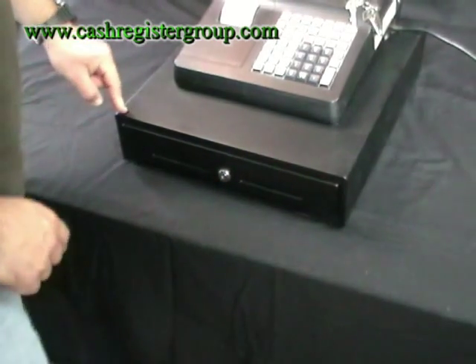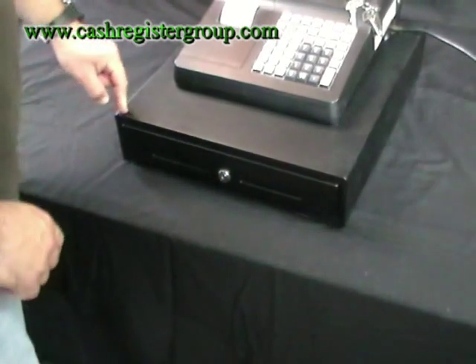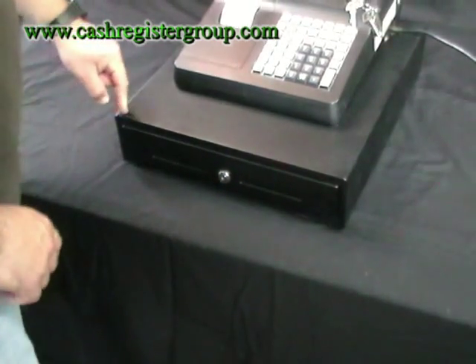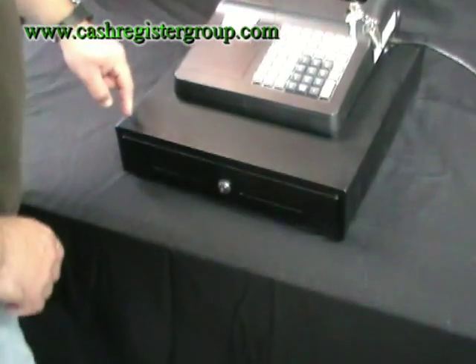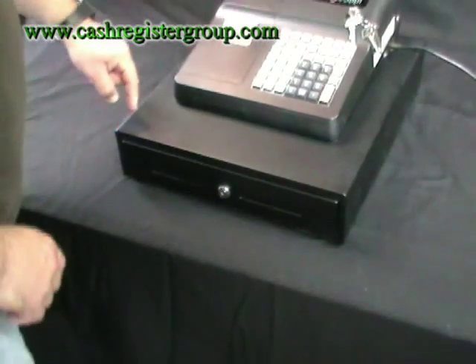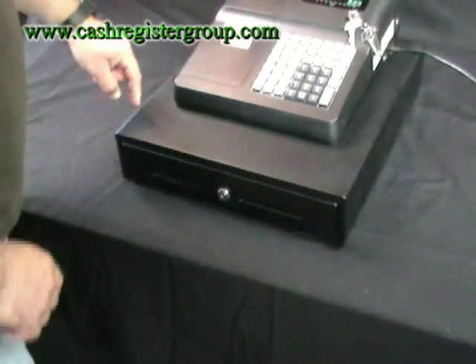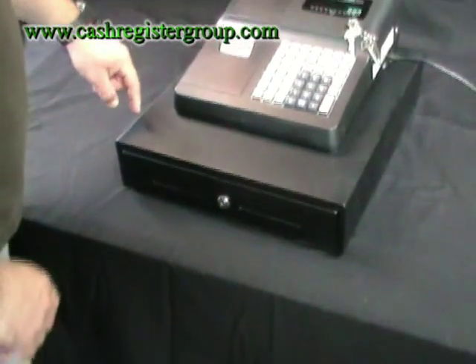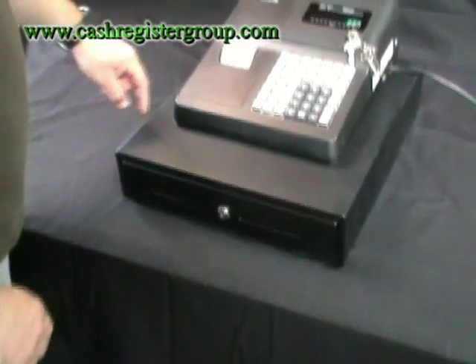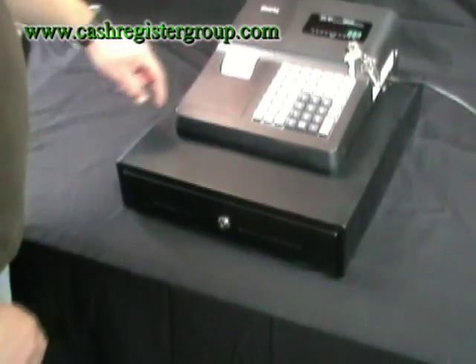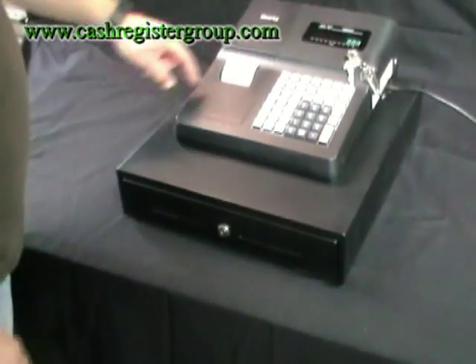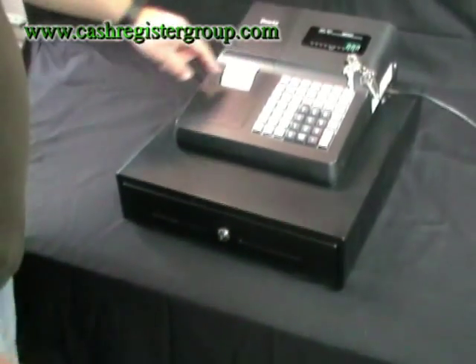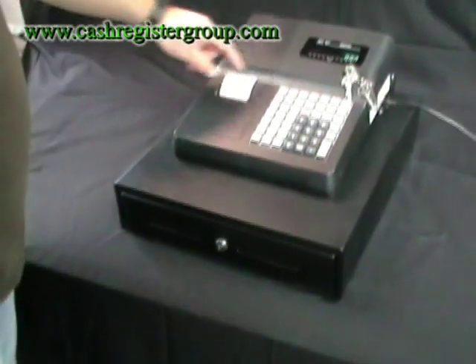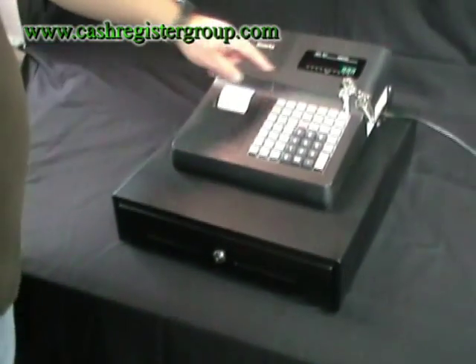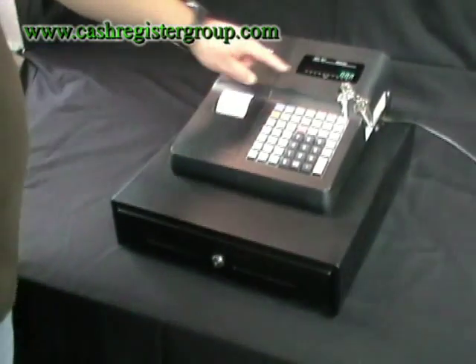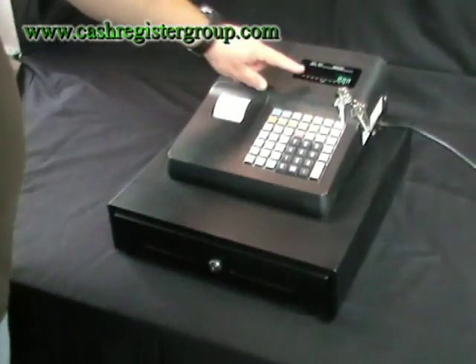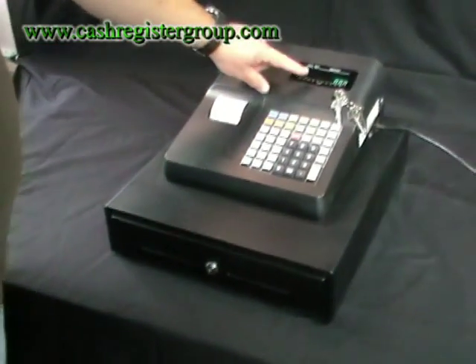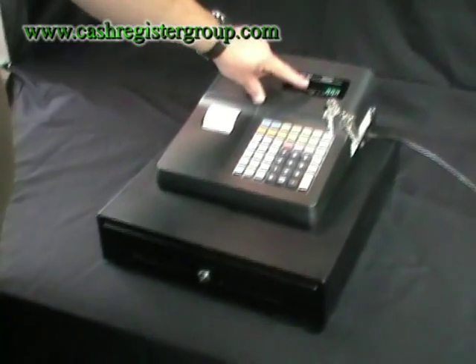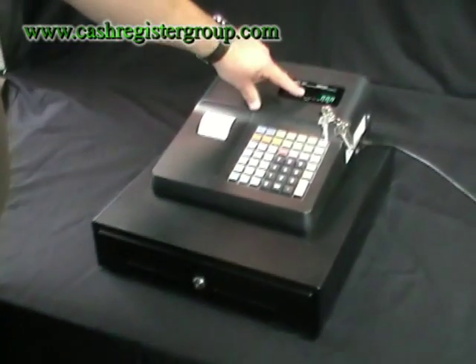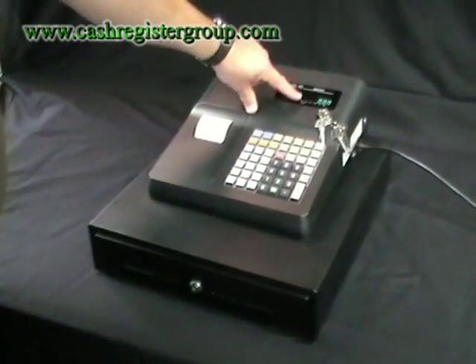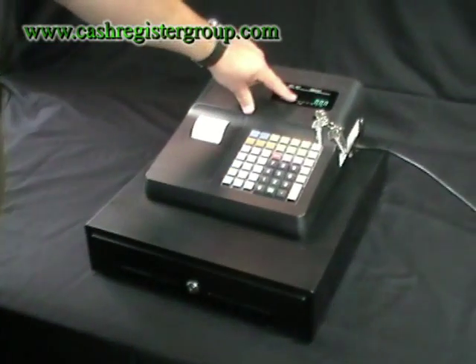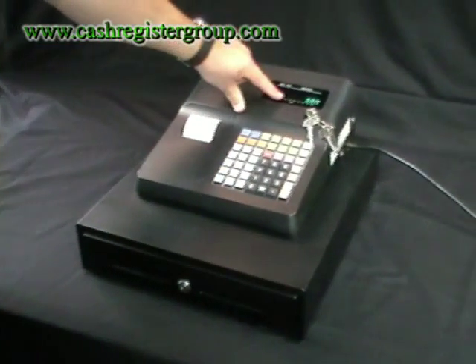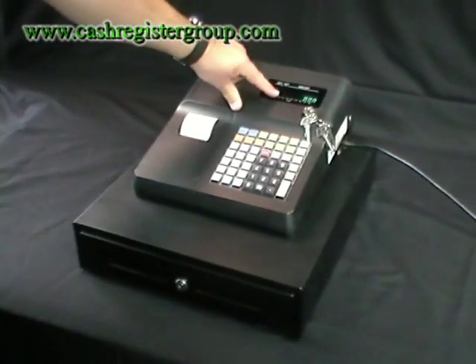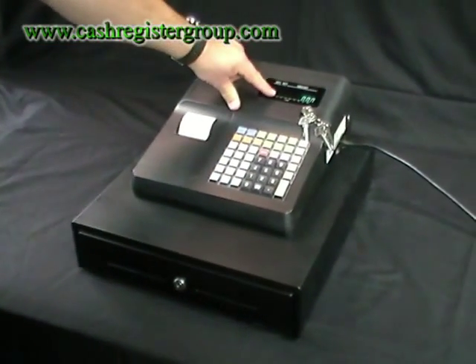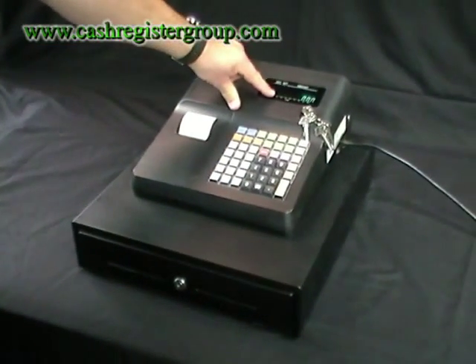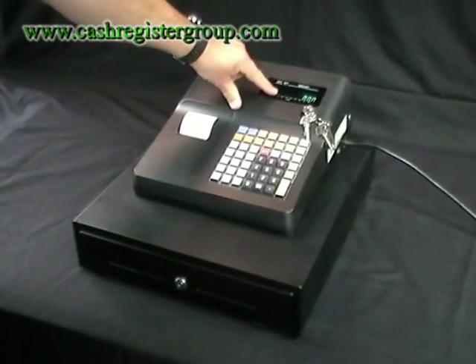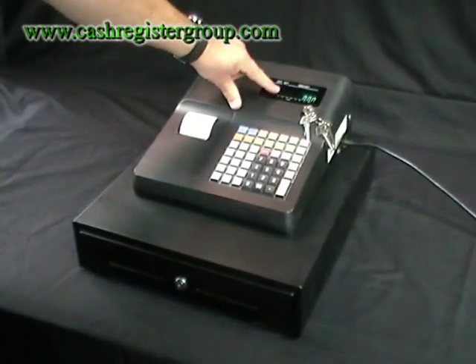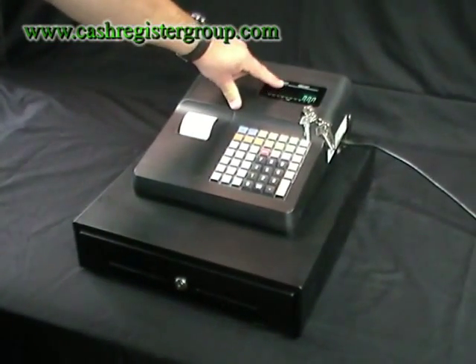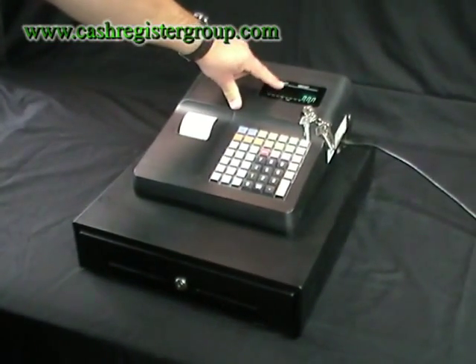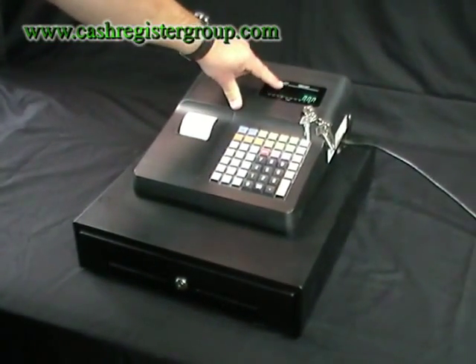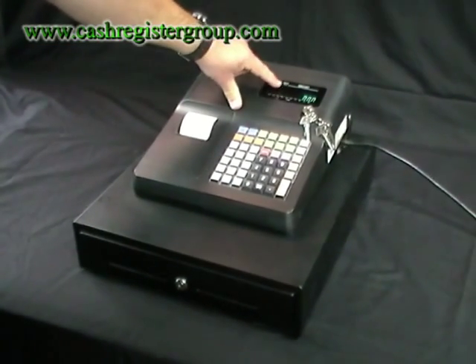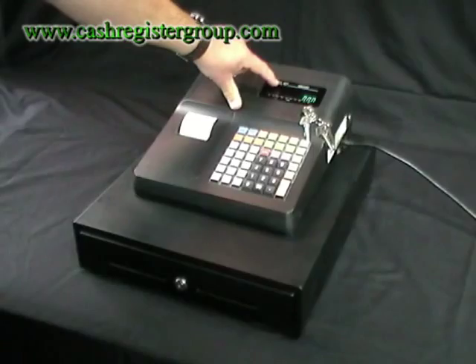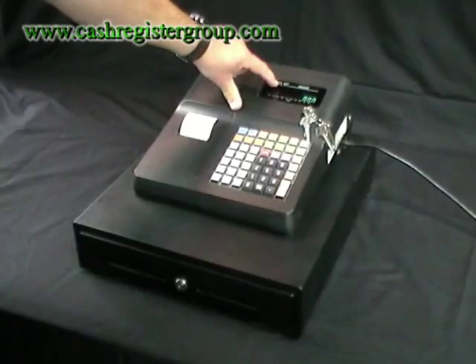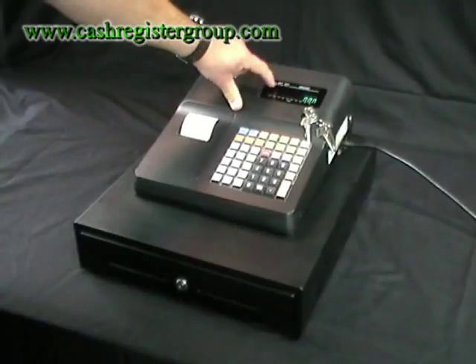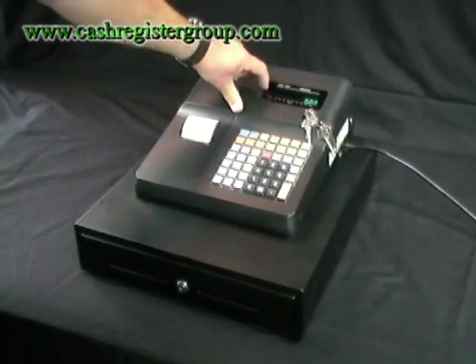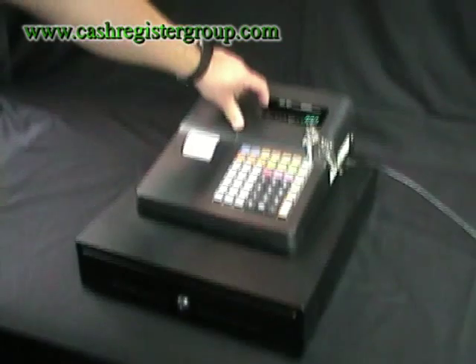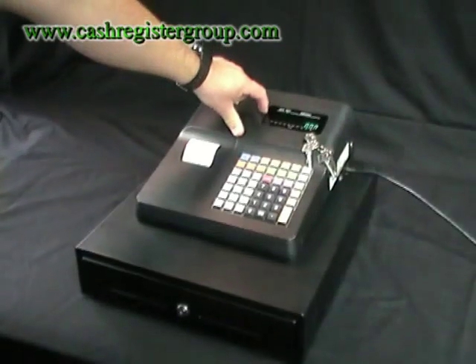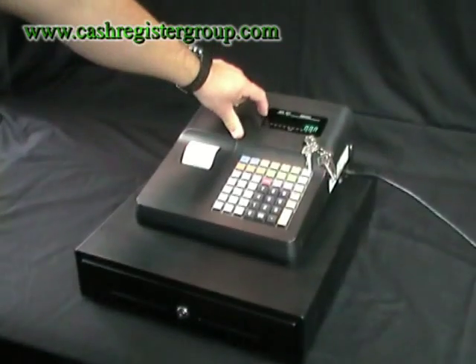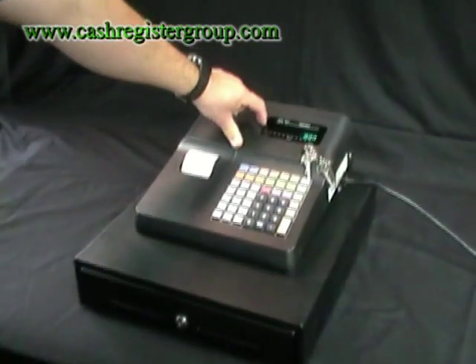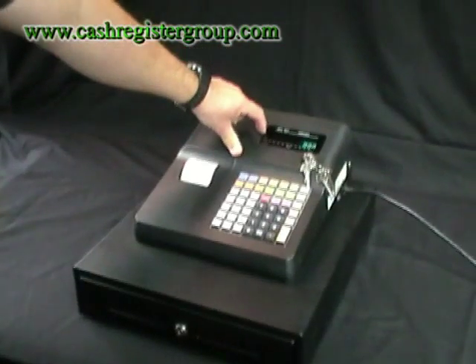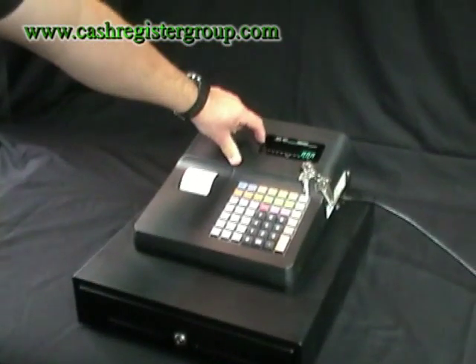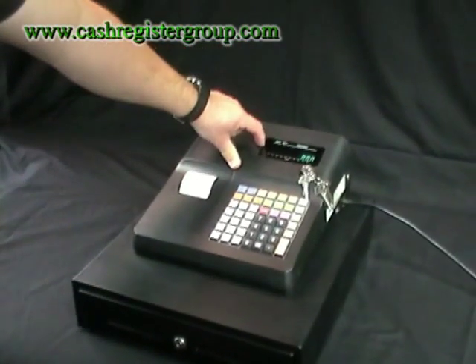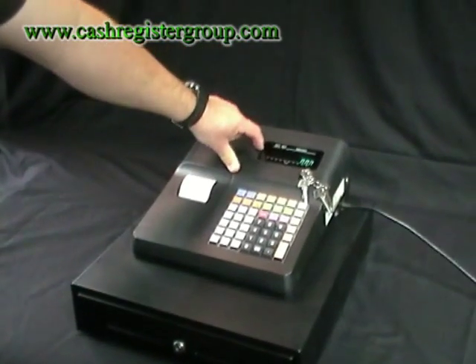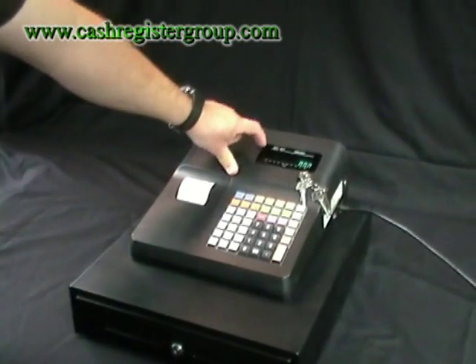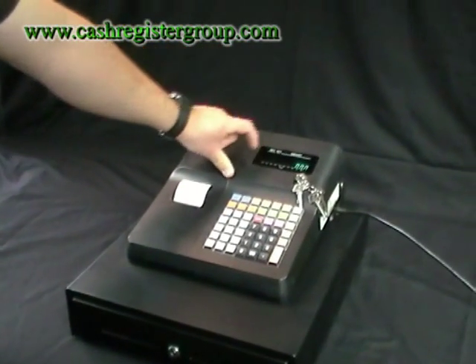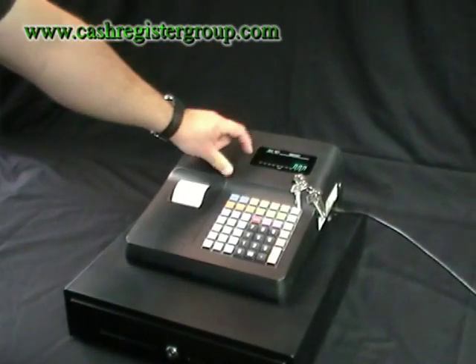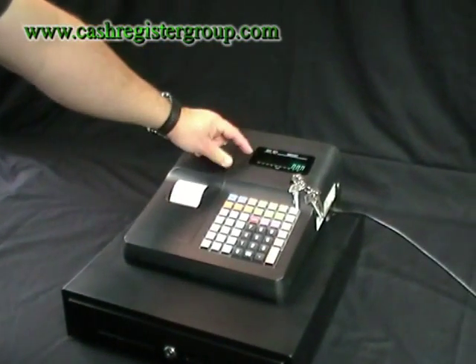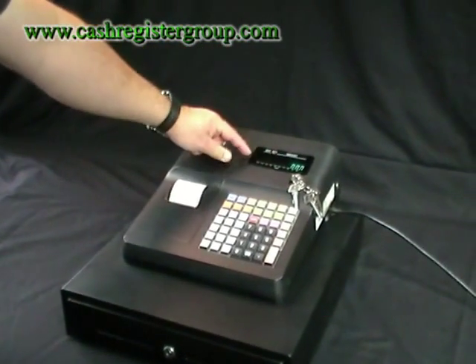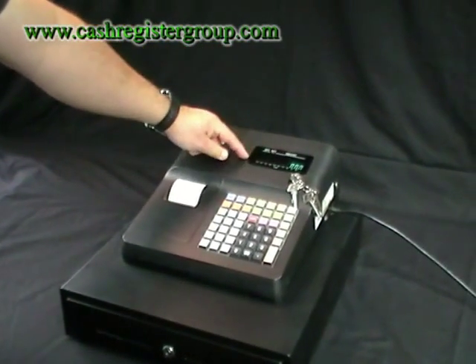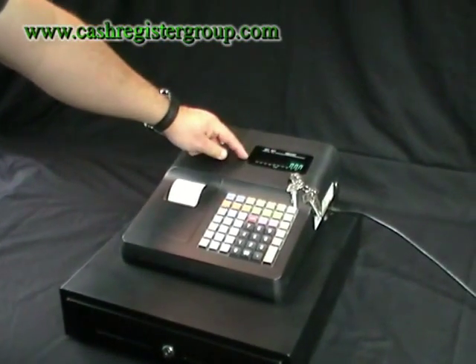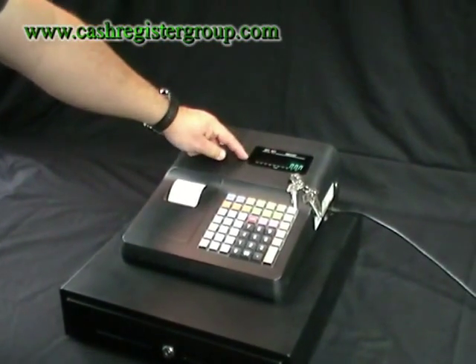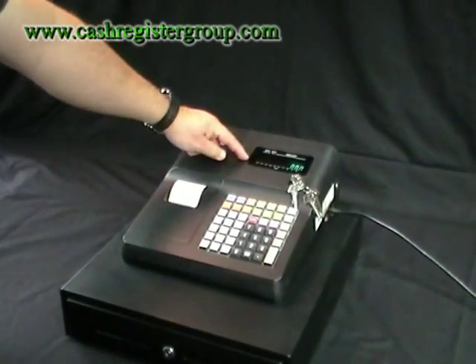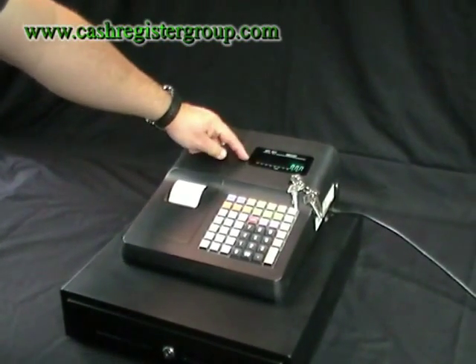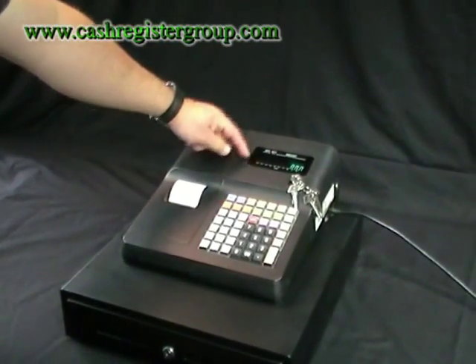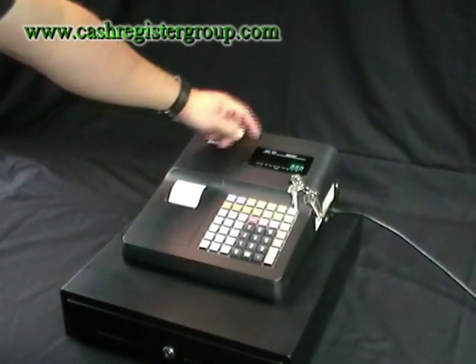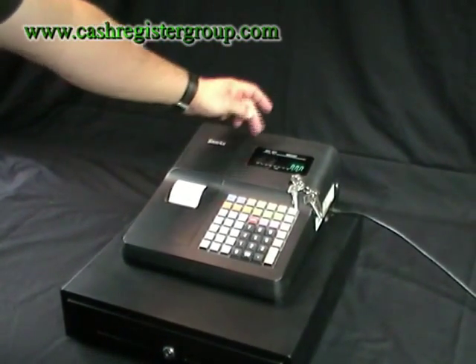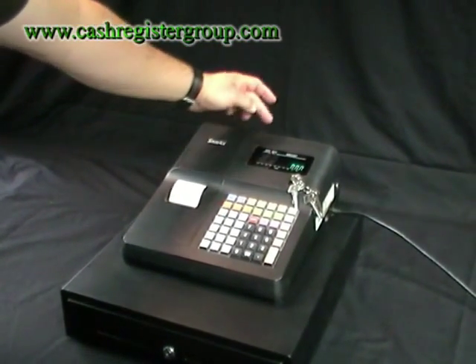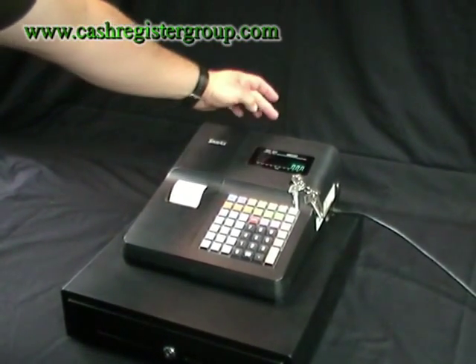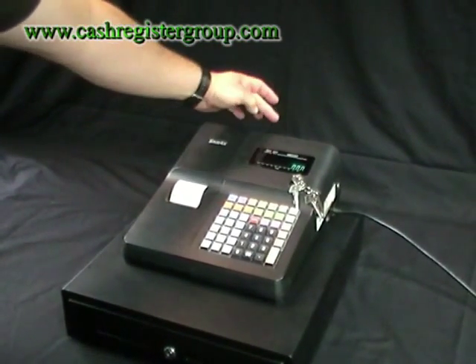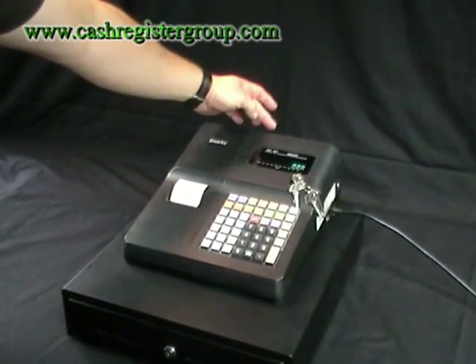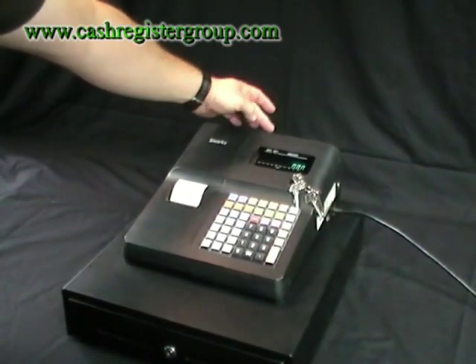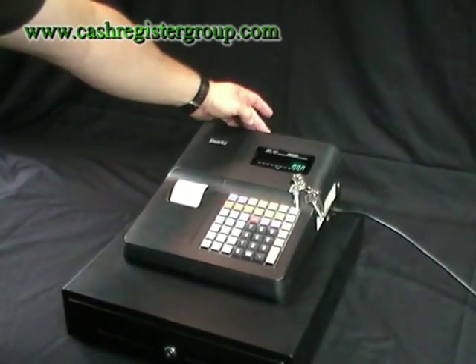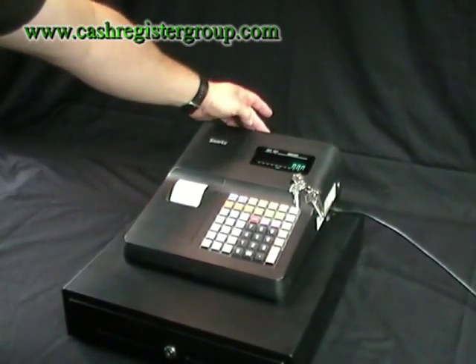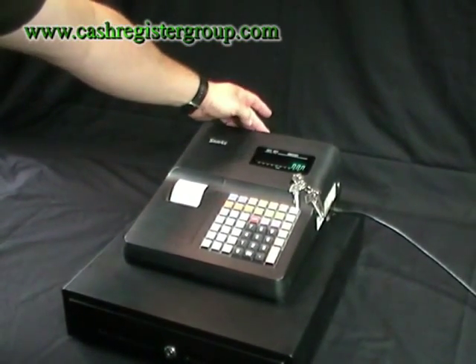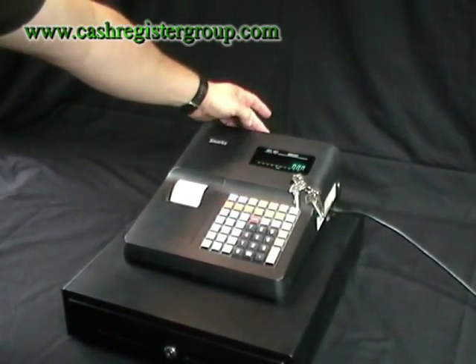The display is a single line display. You also have a customer display on the back.